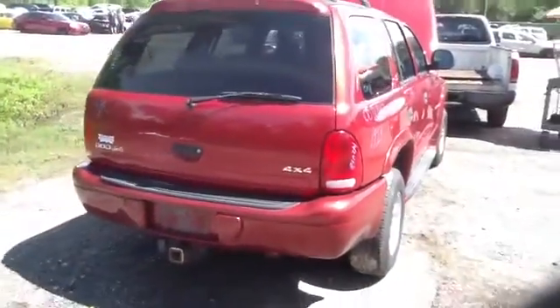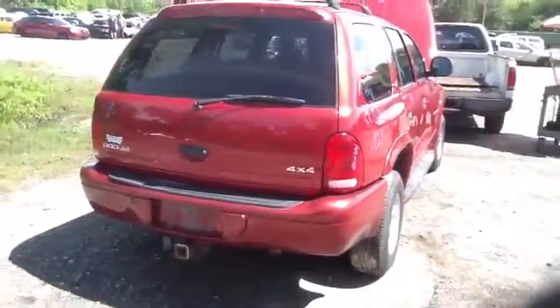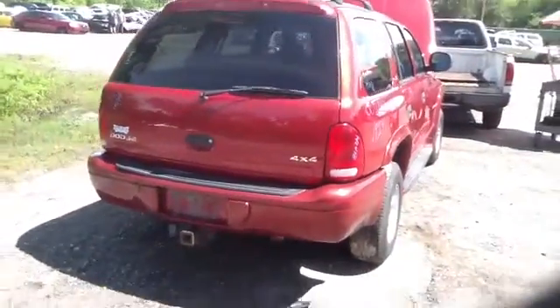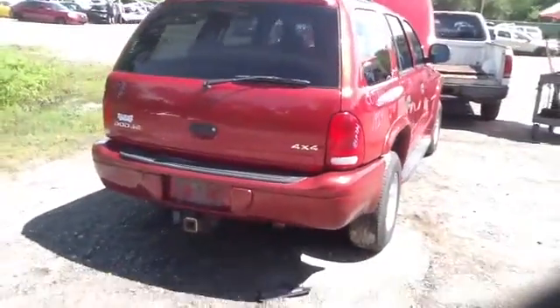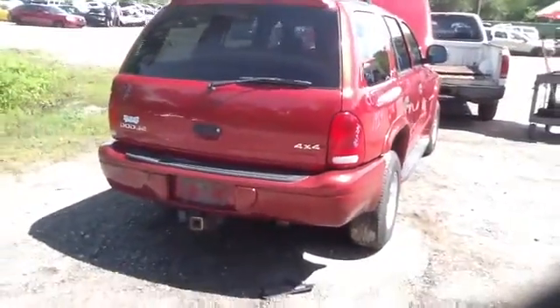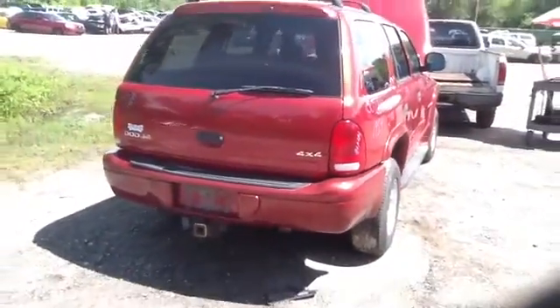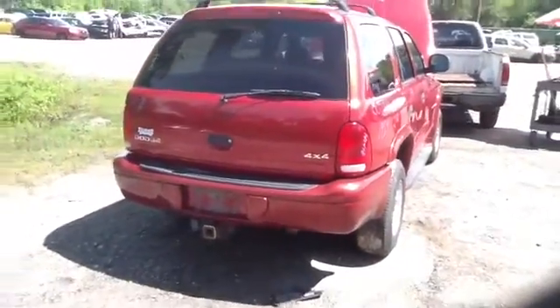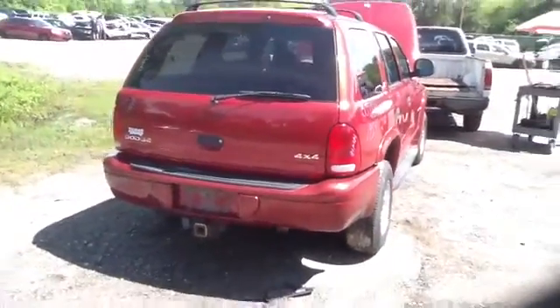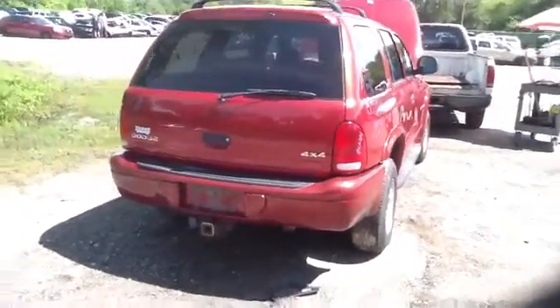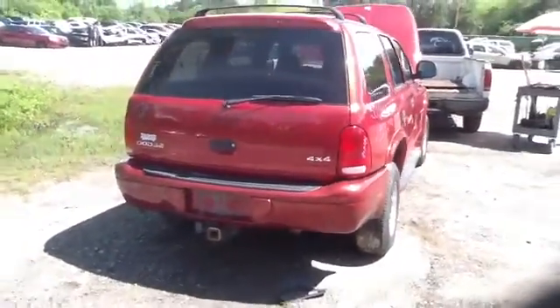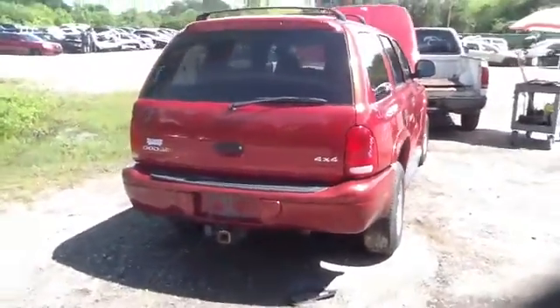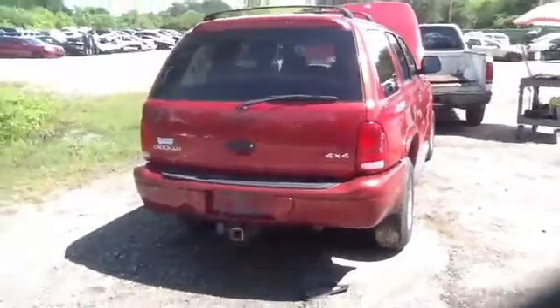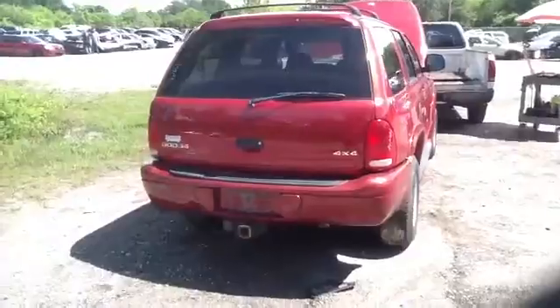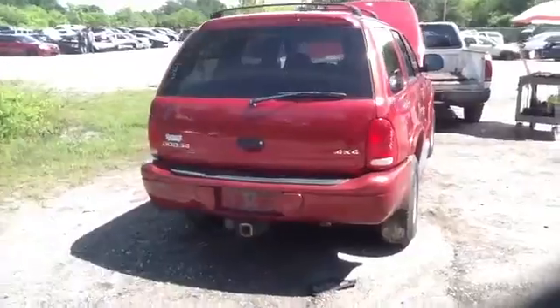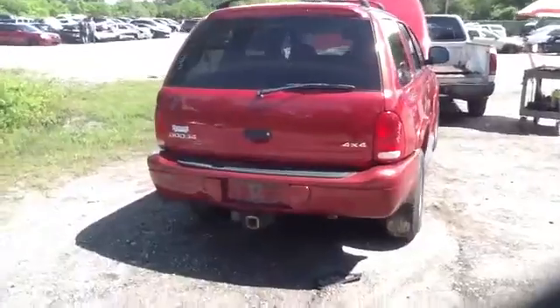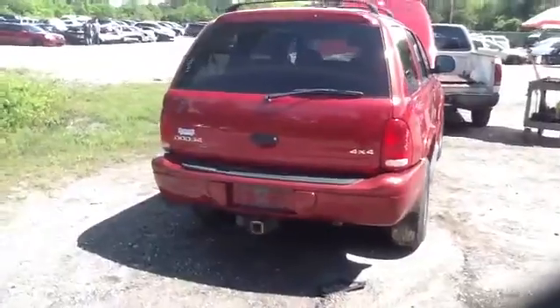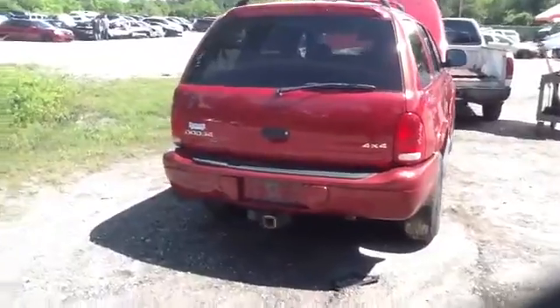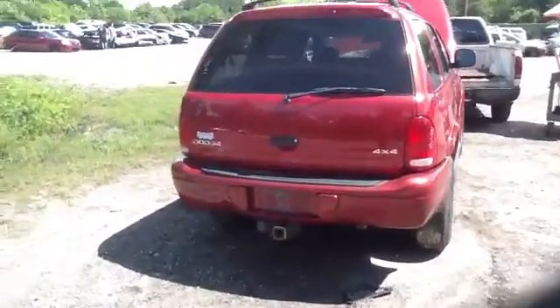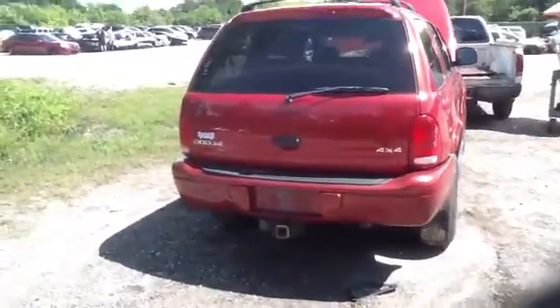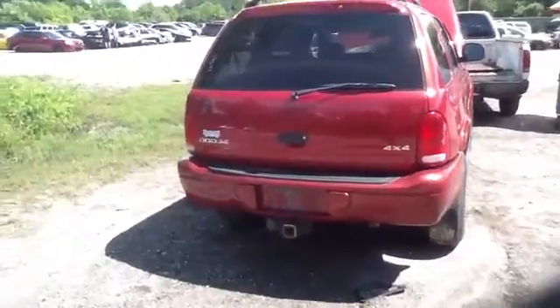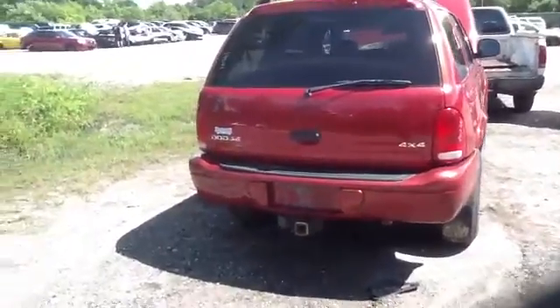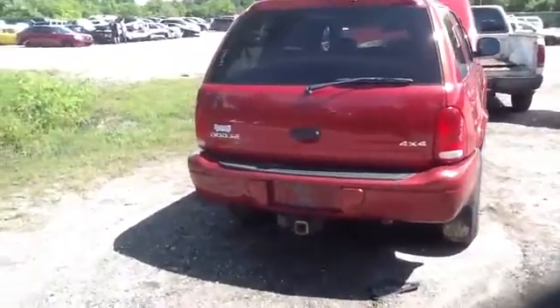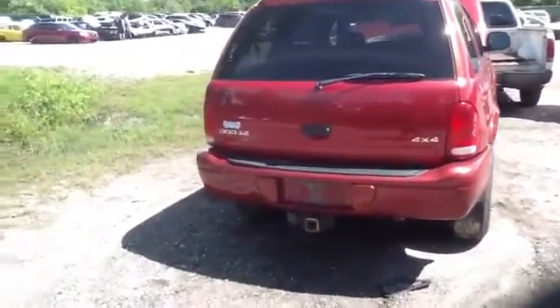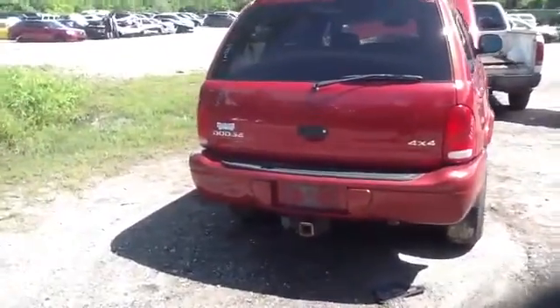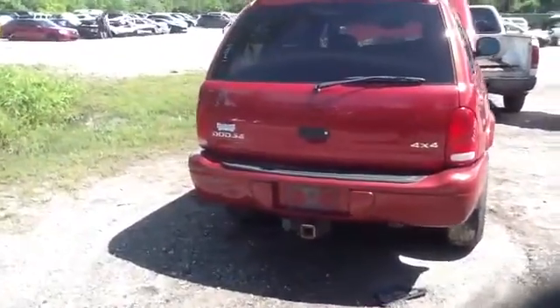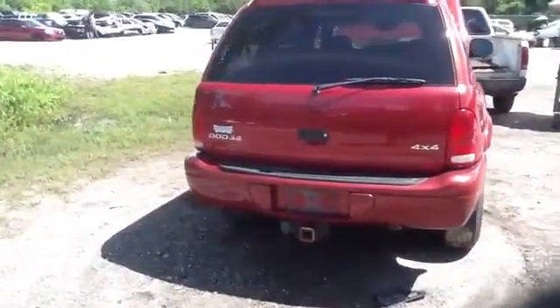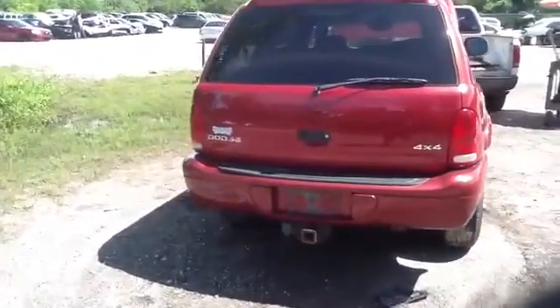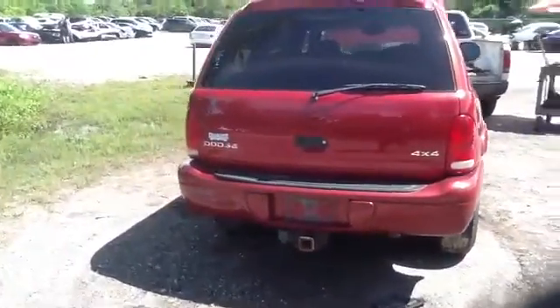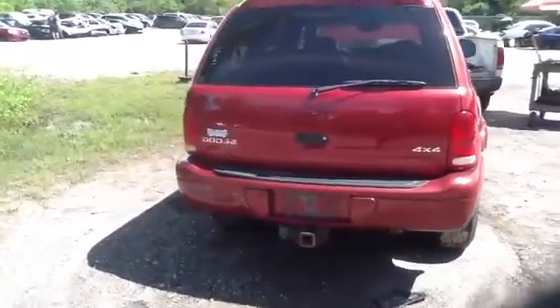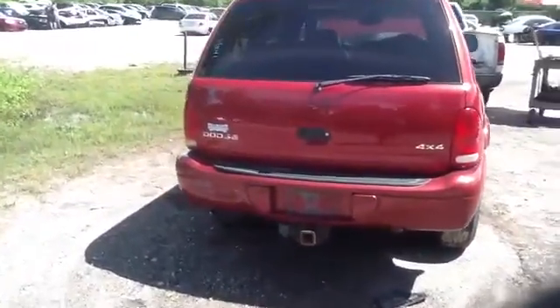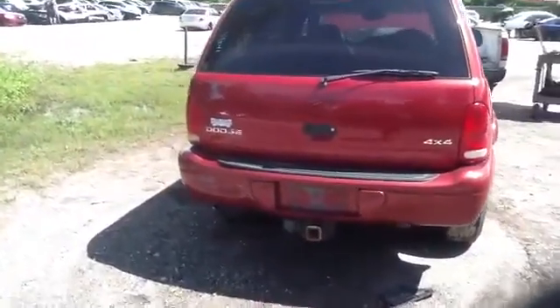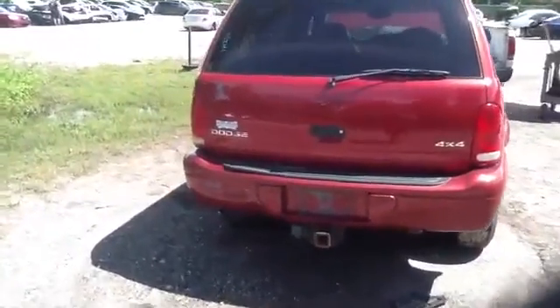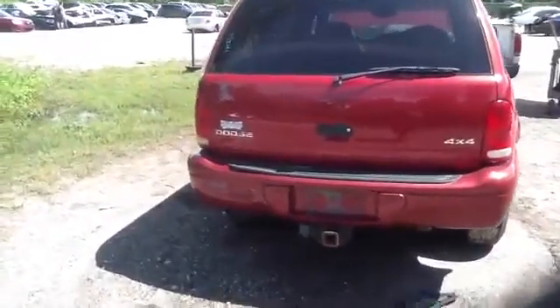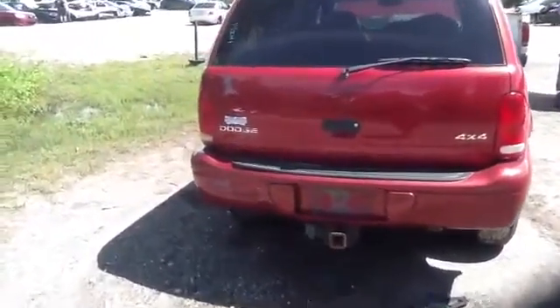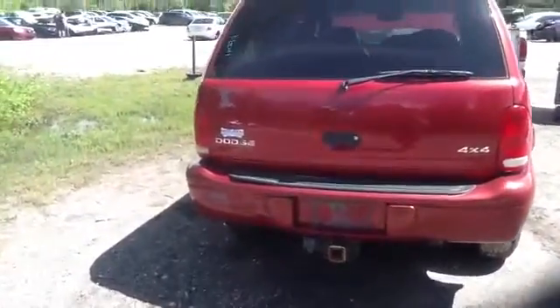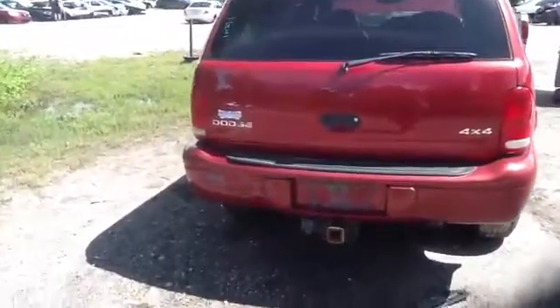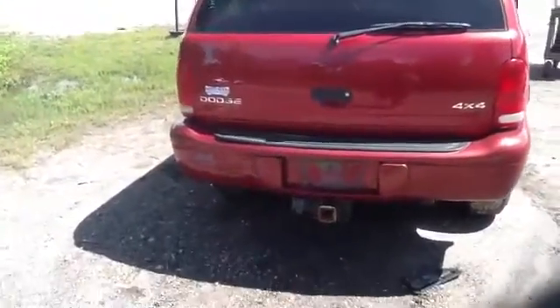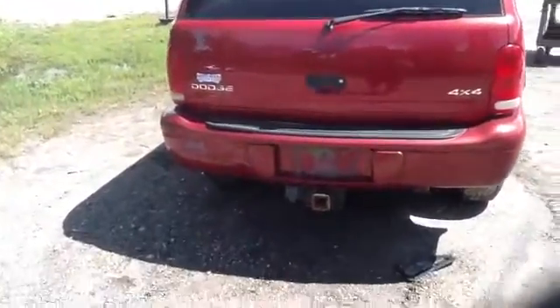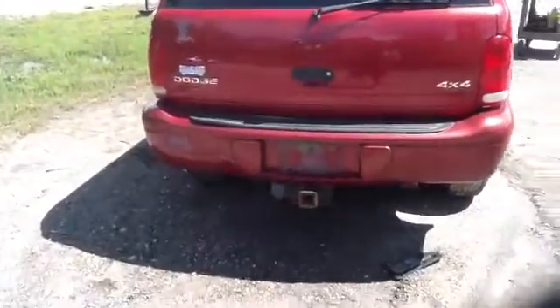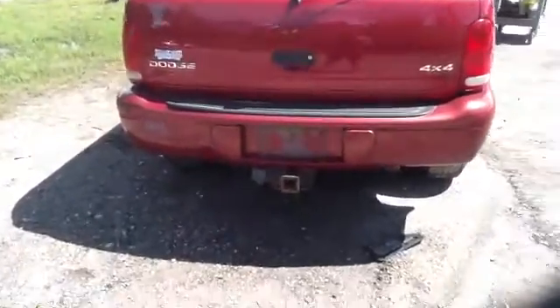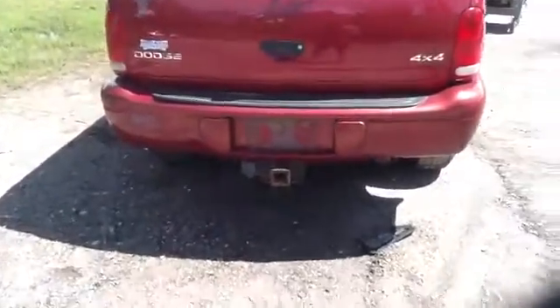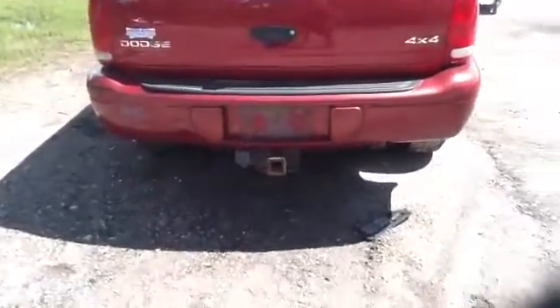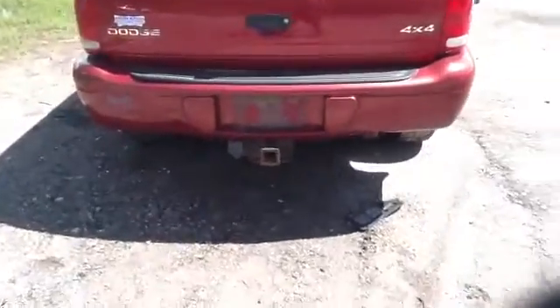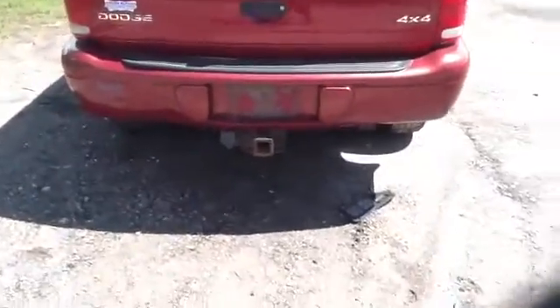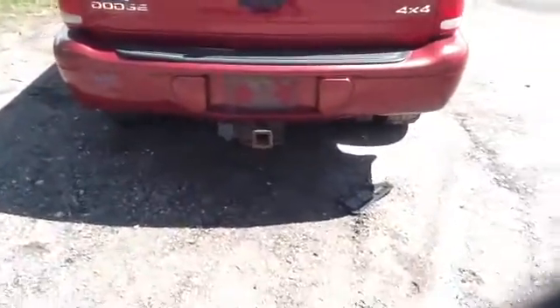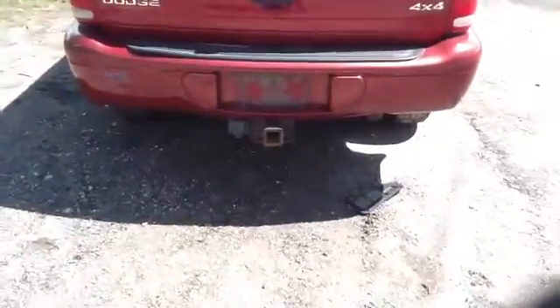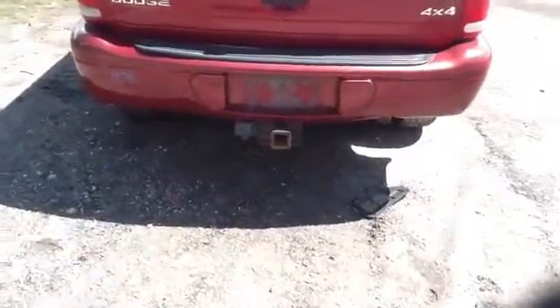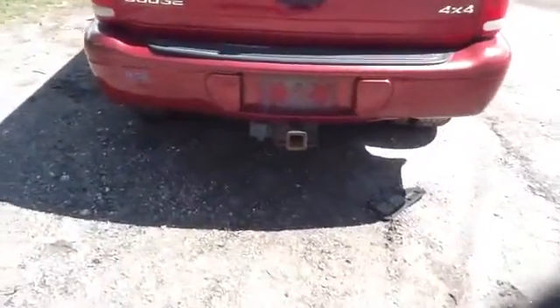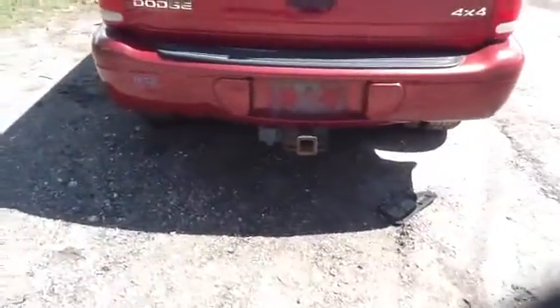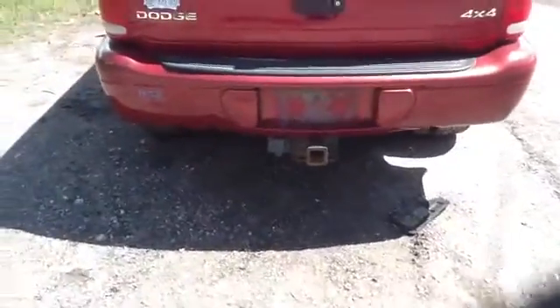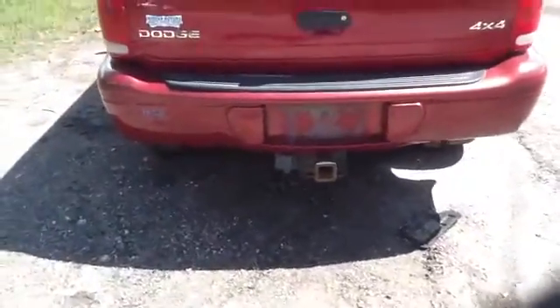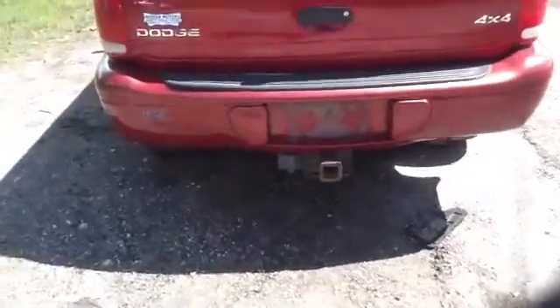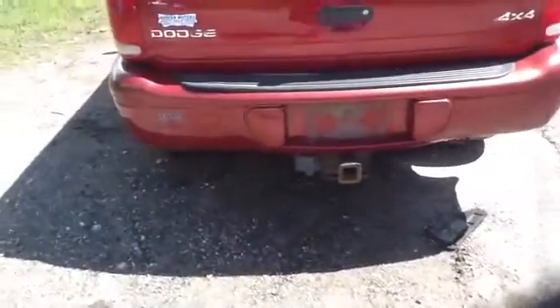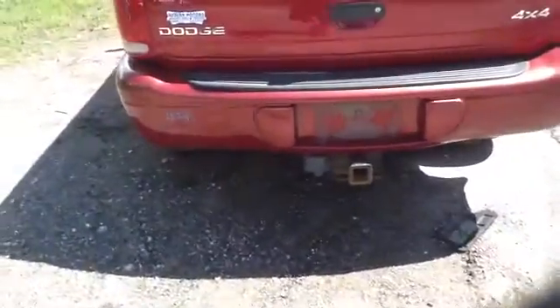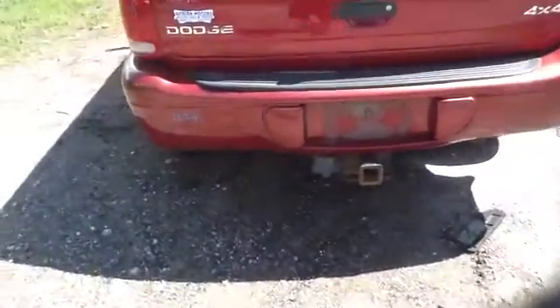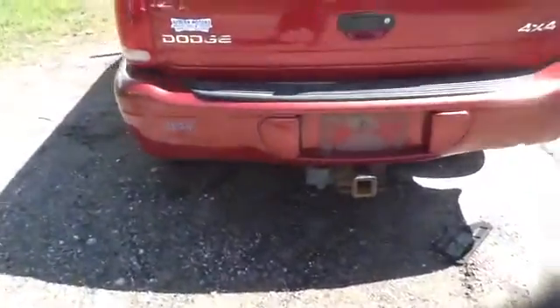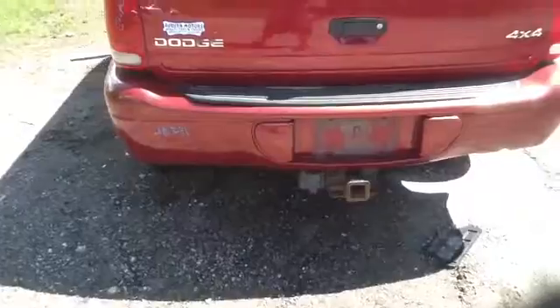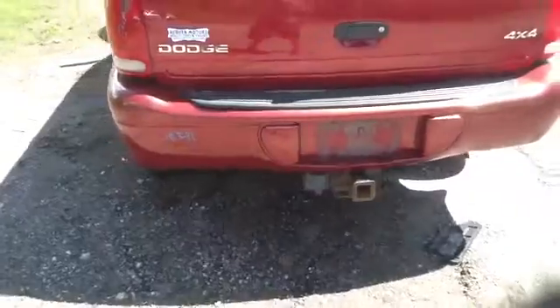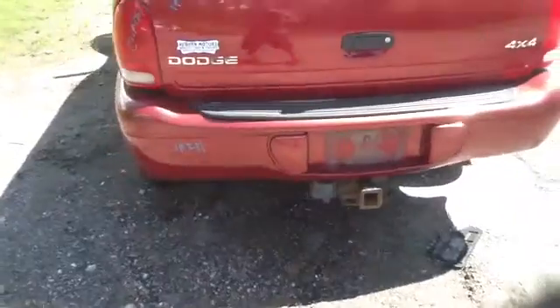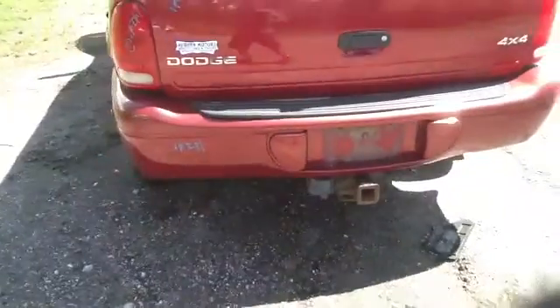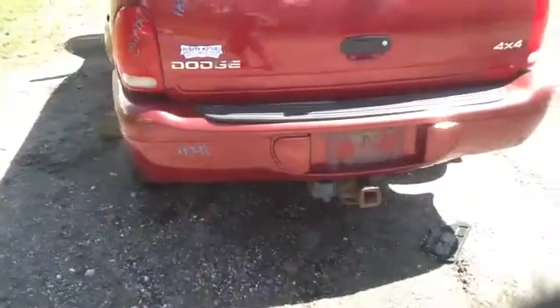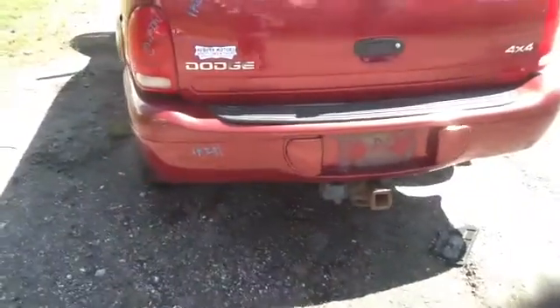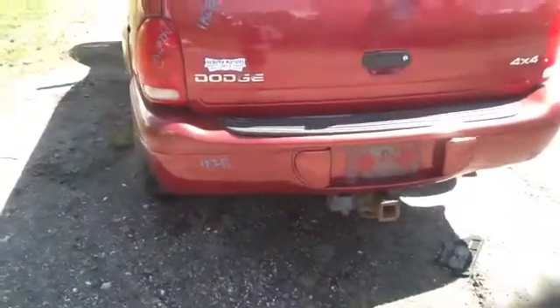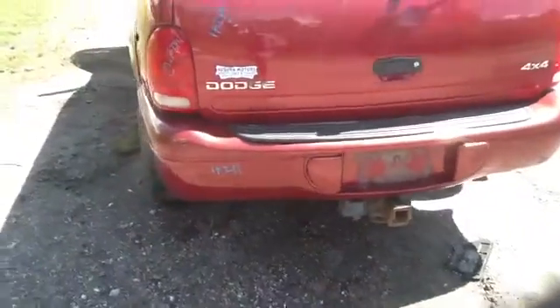Deck lid, taillight, back bumper all in great shape. Does have a trailer hitch on it, factory issue.